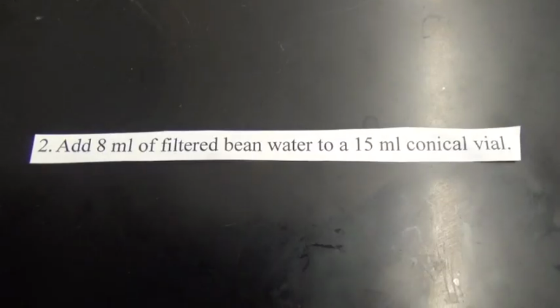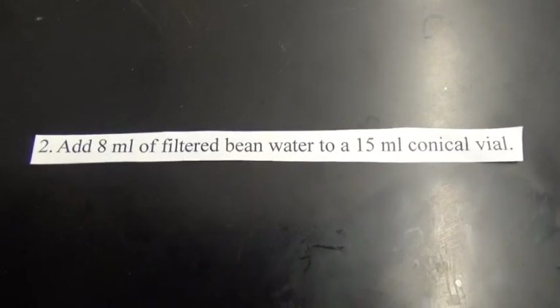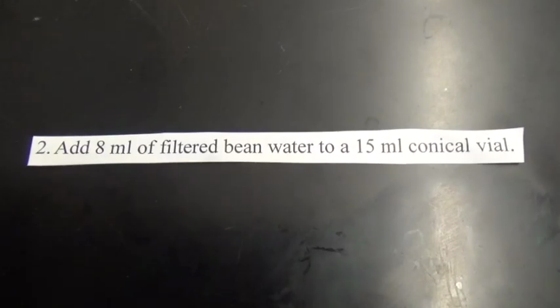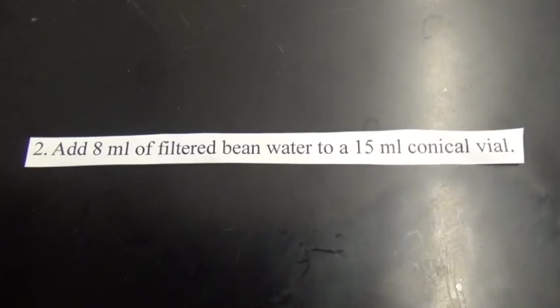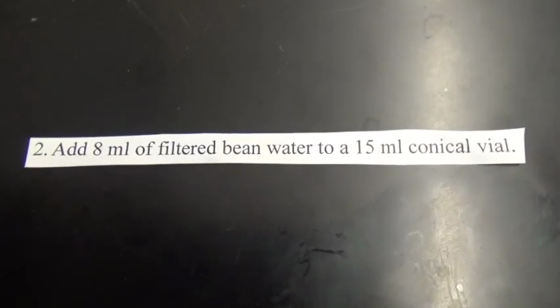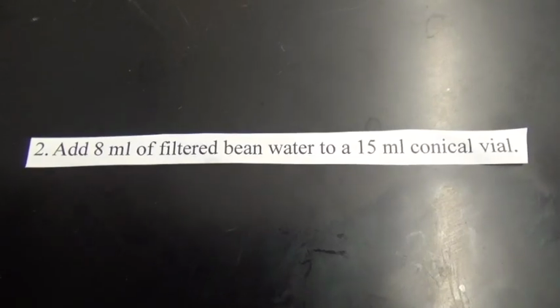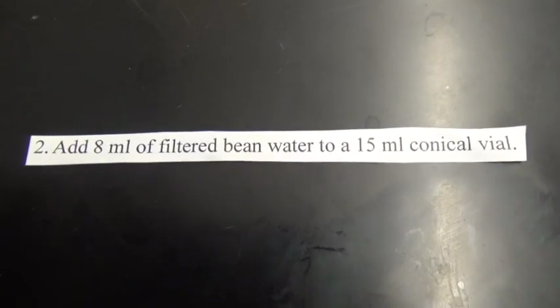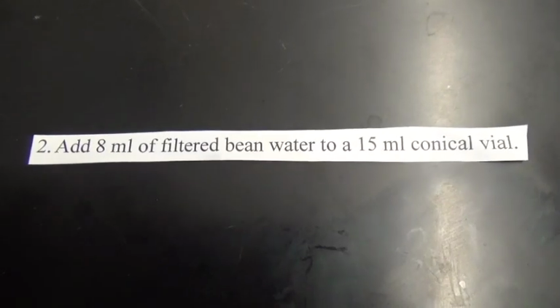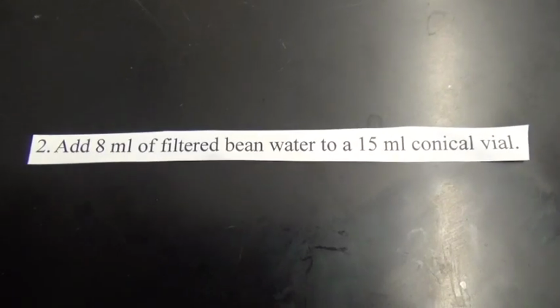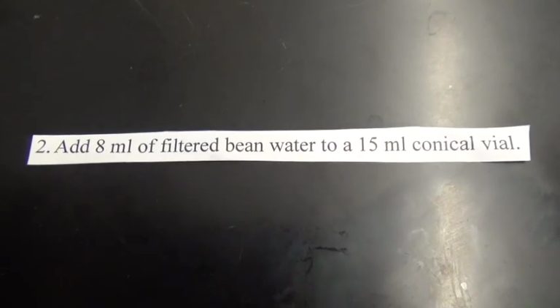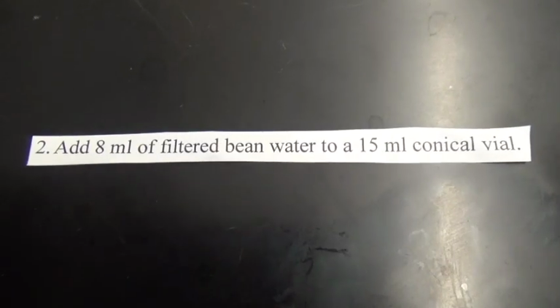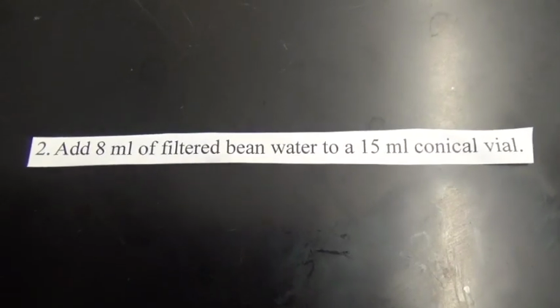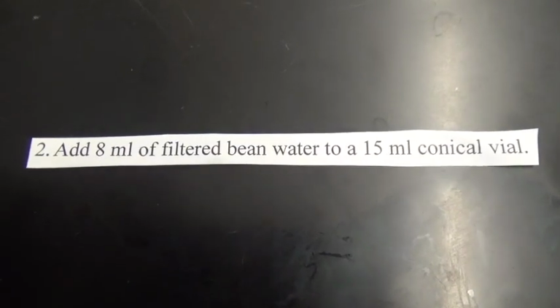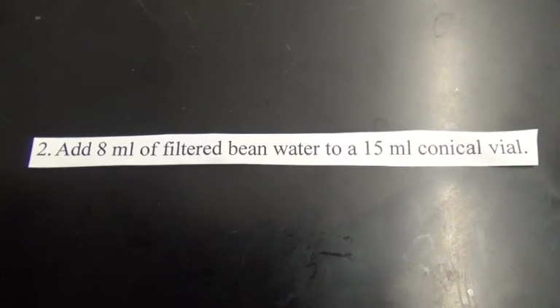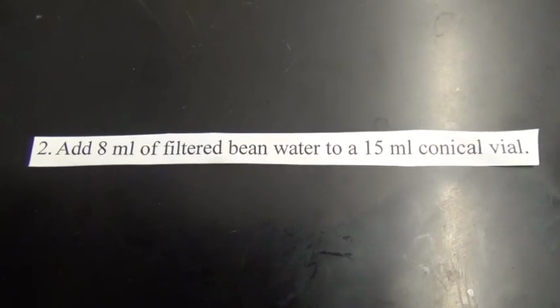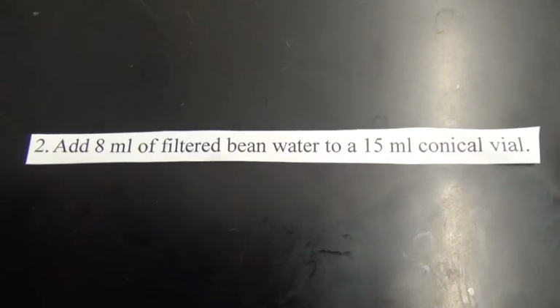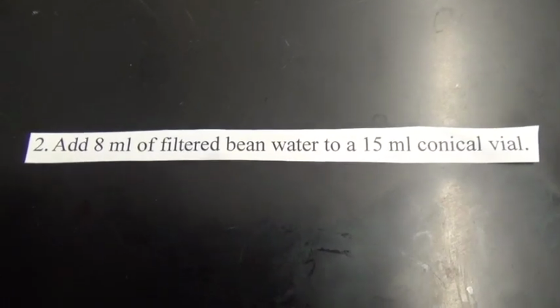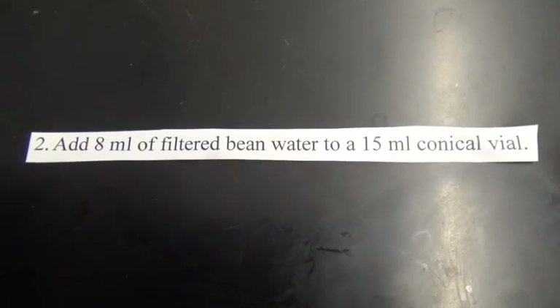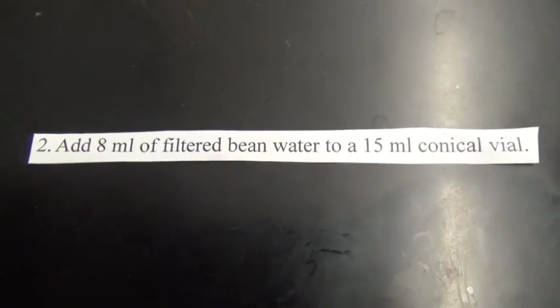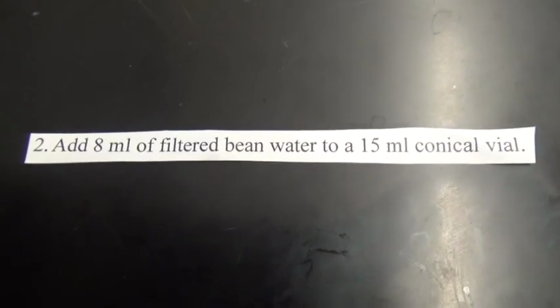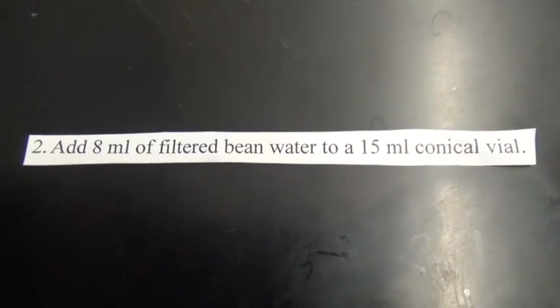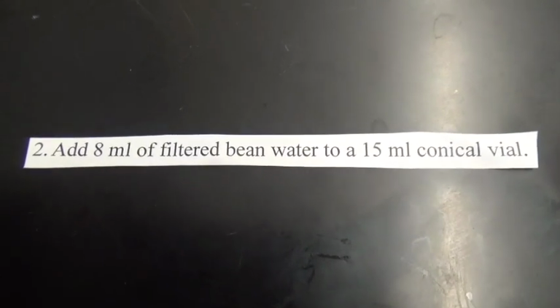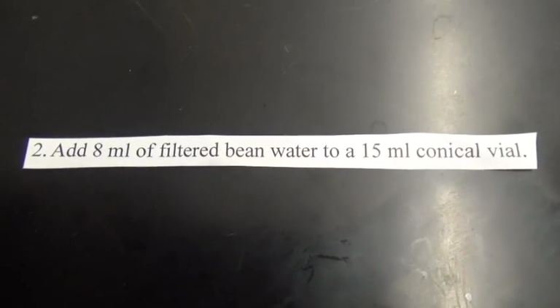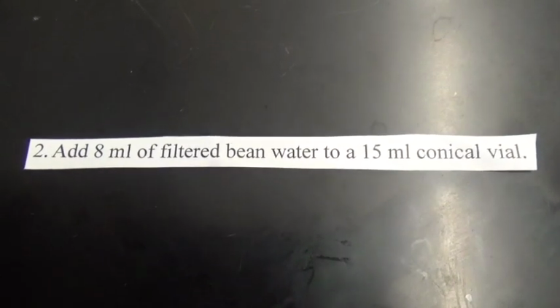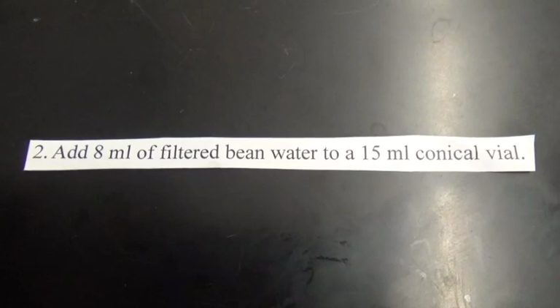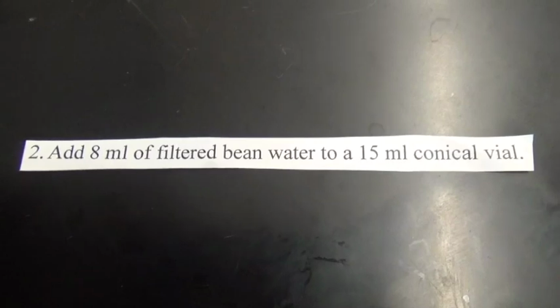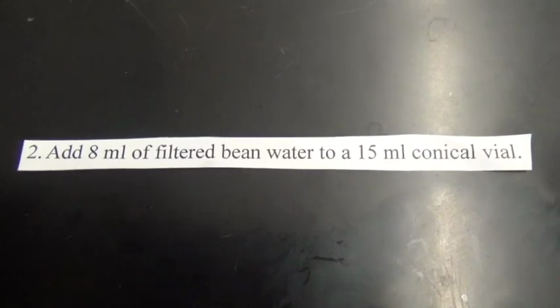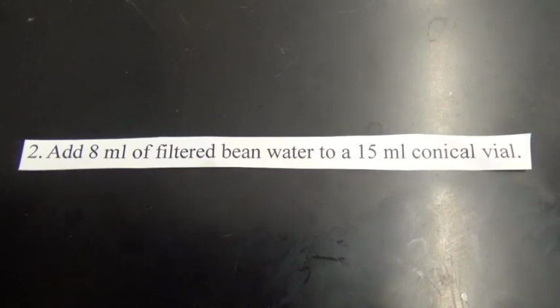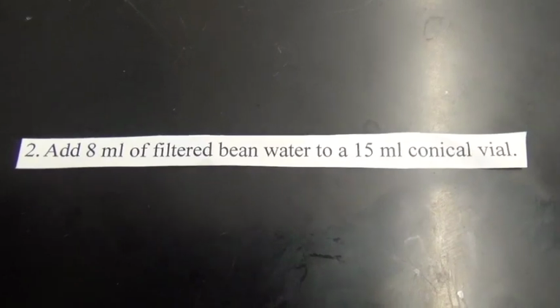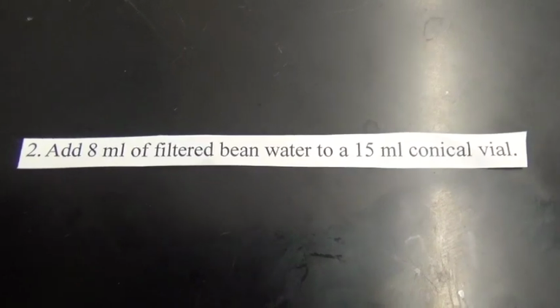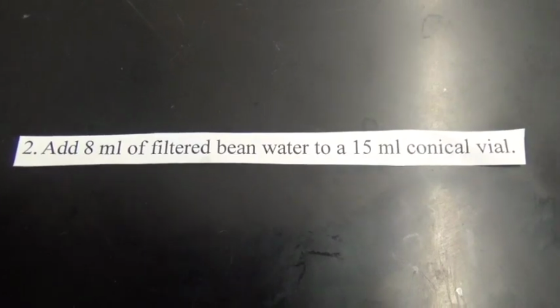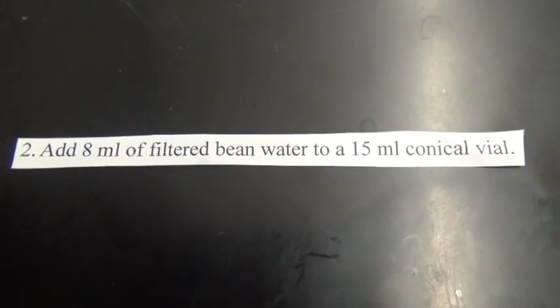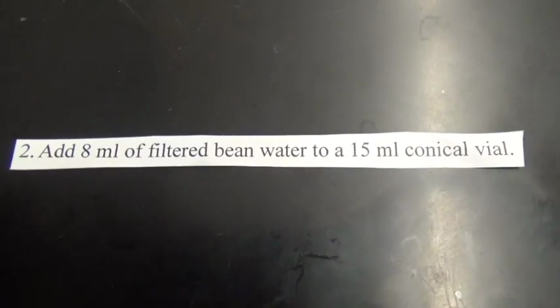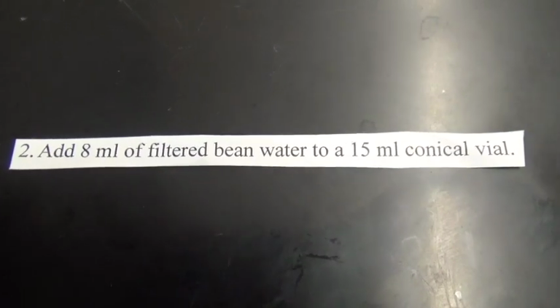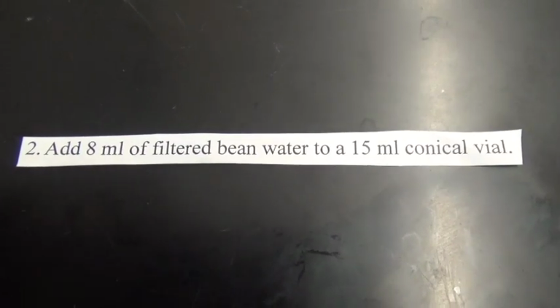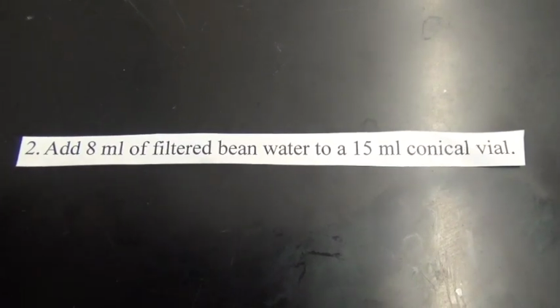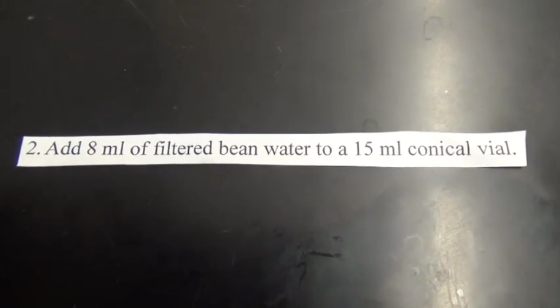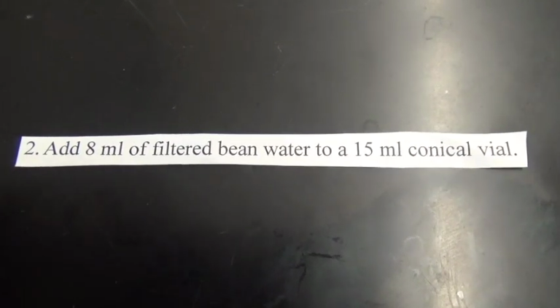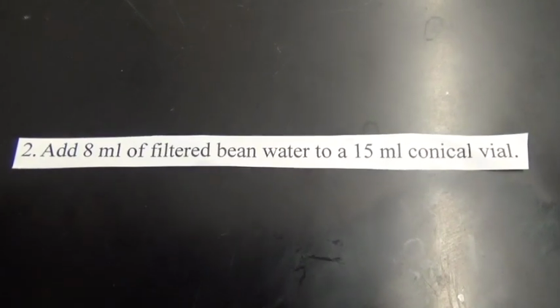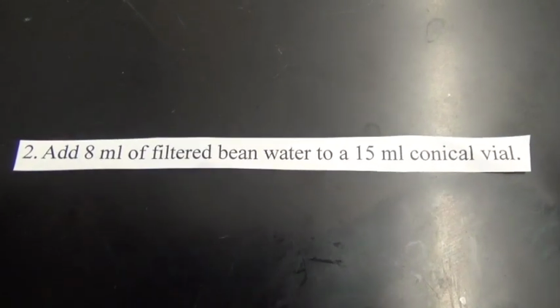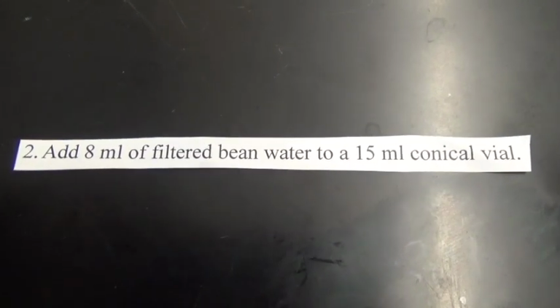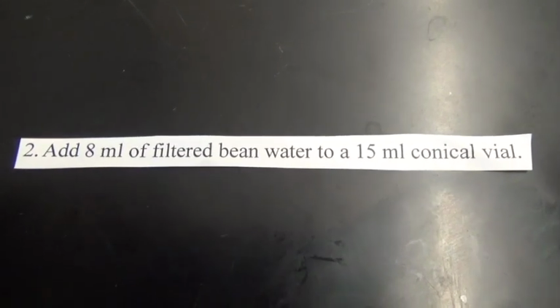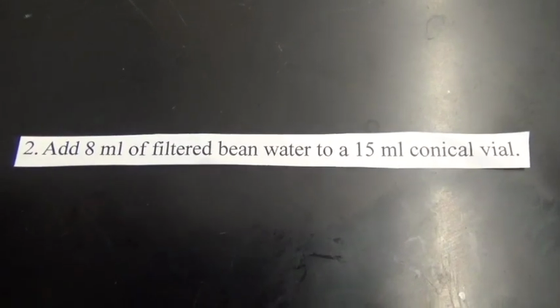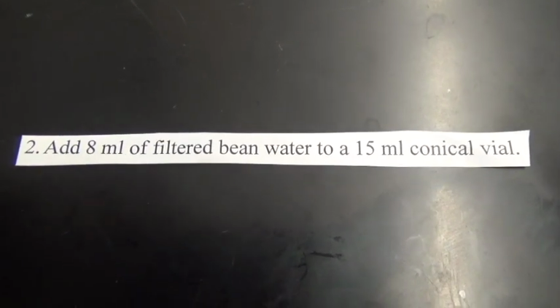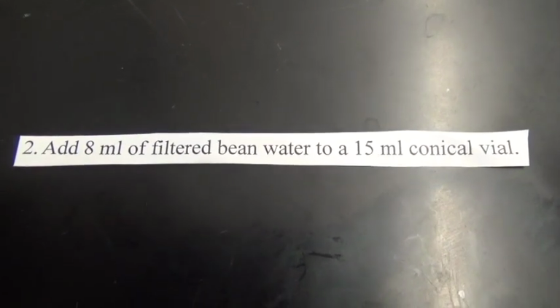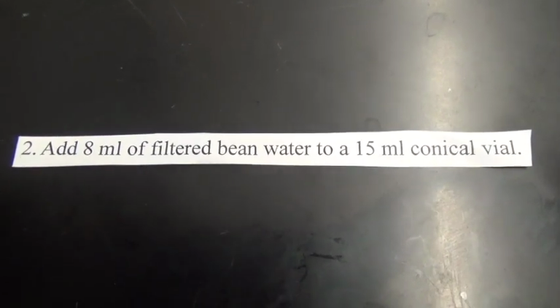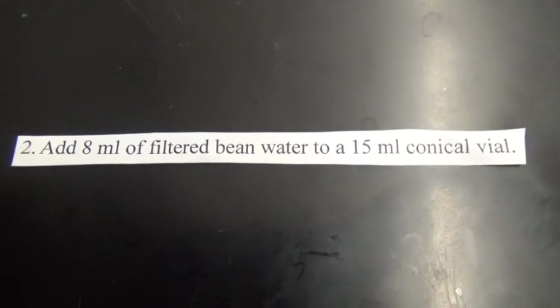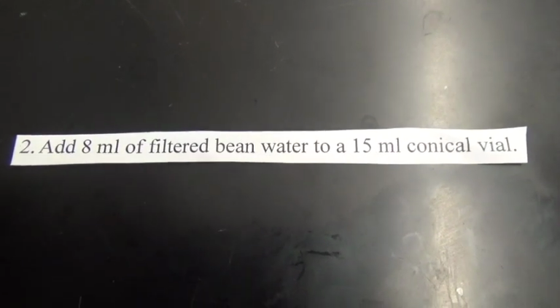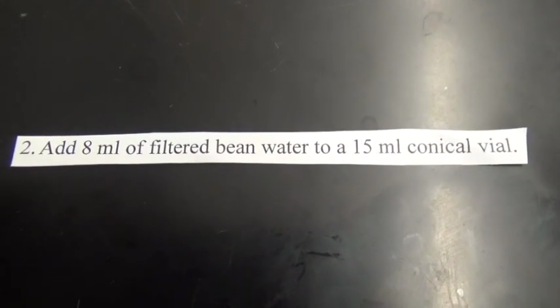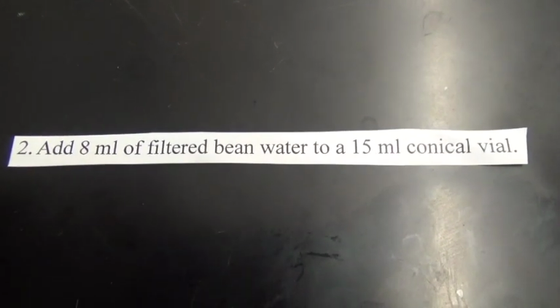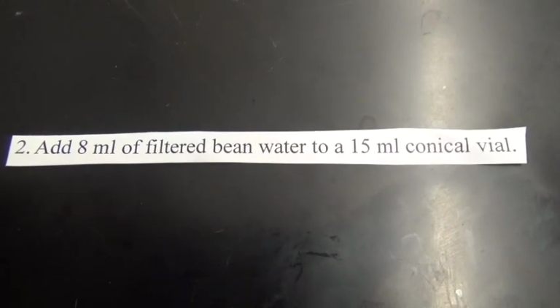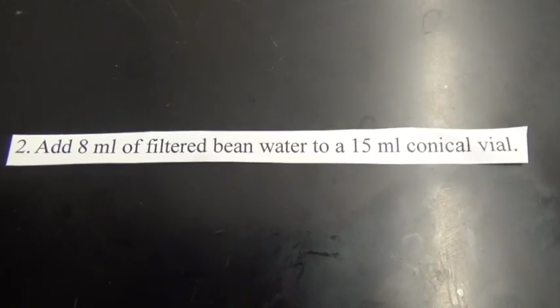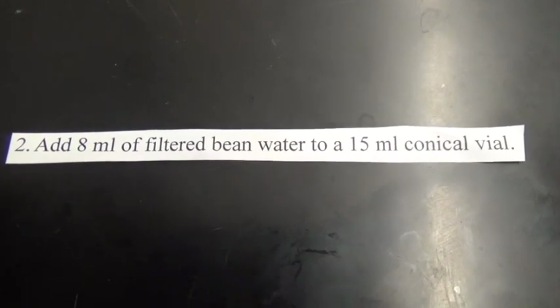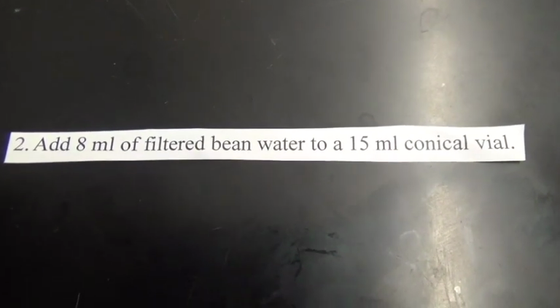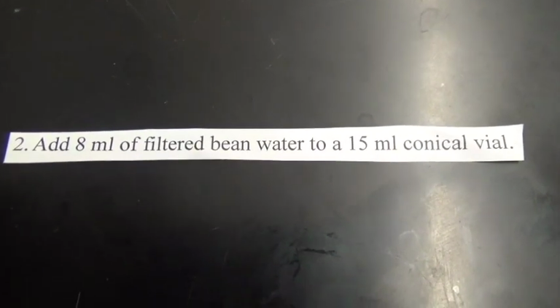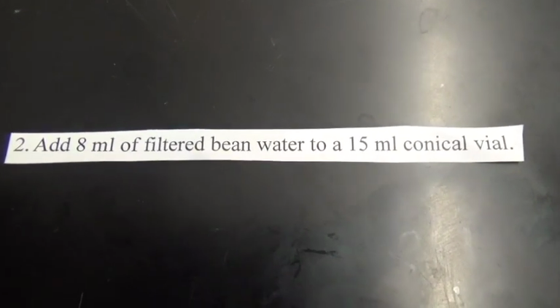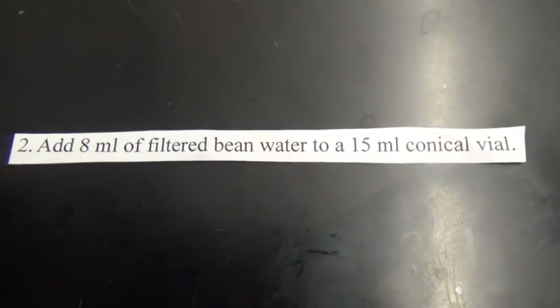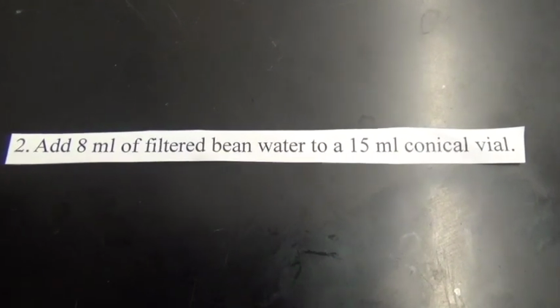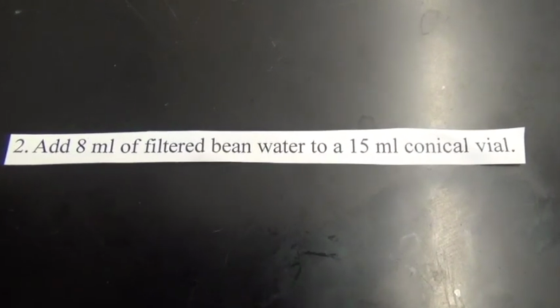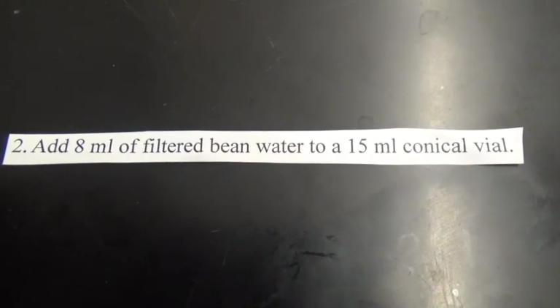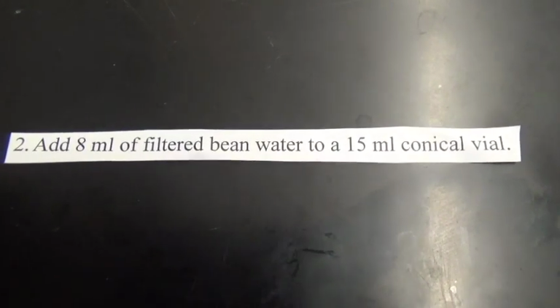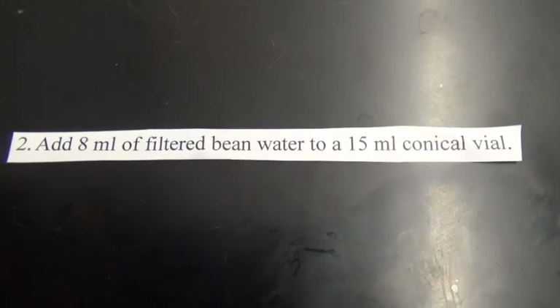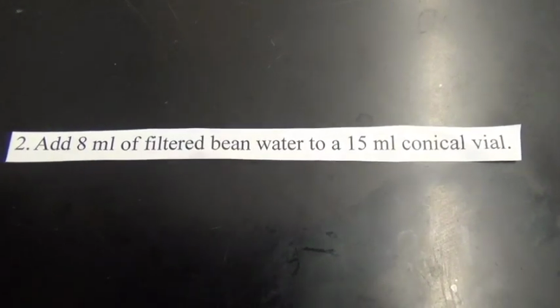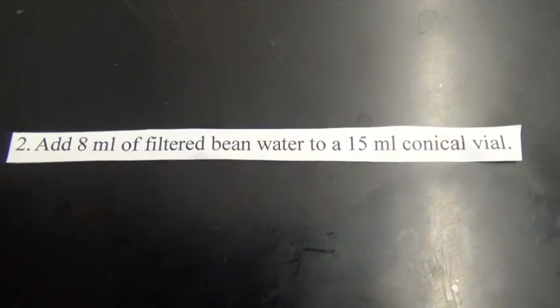Number two. Add eight milliliters of filtered bean water to a 15 milliliter conical vial.